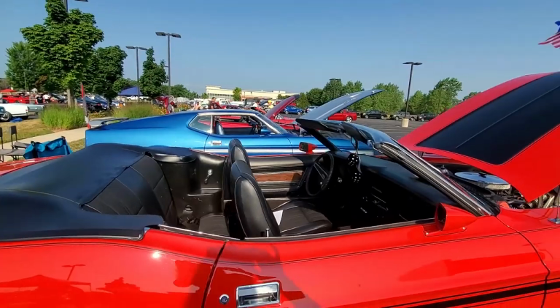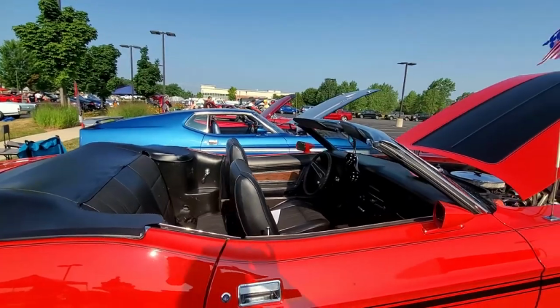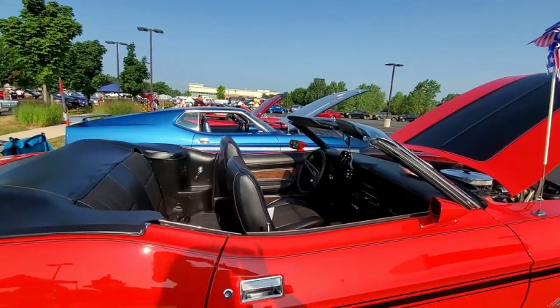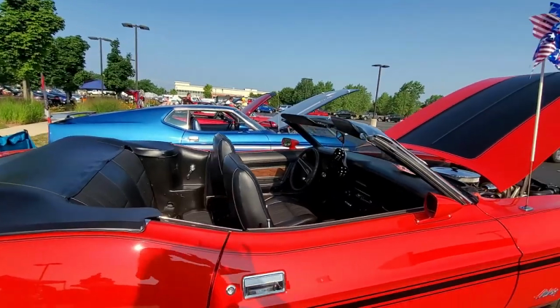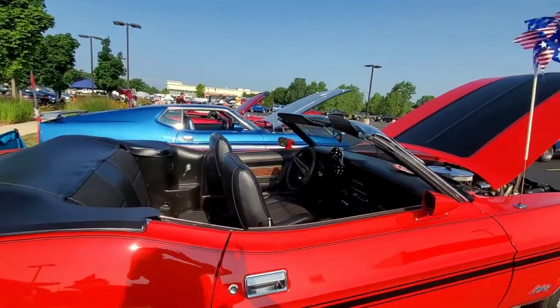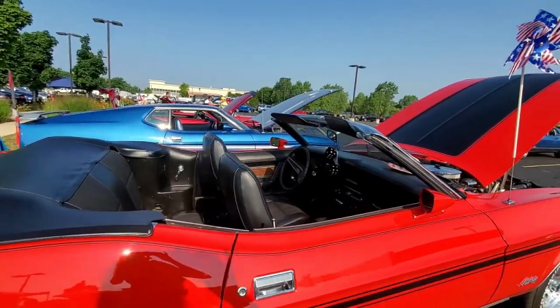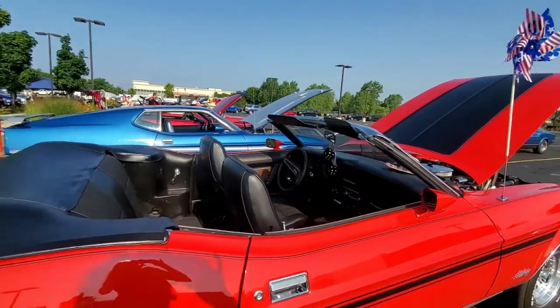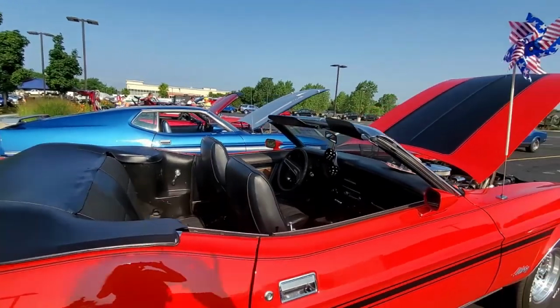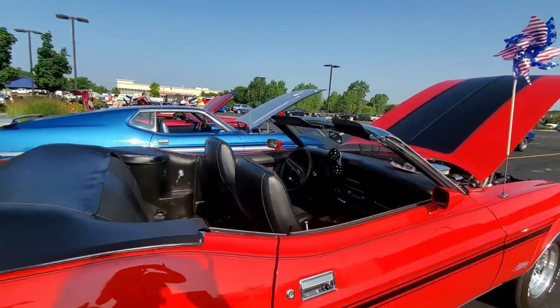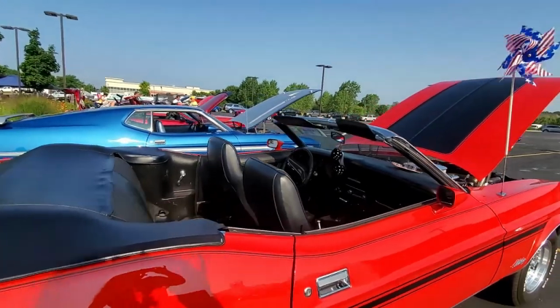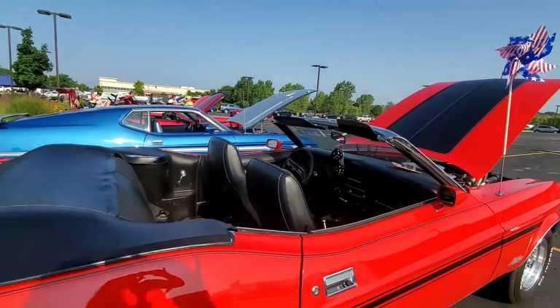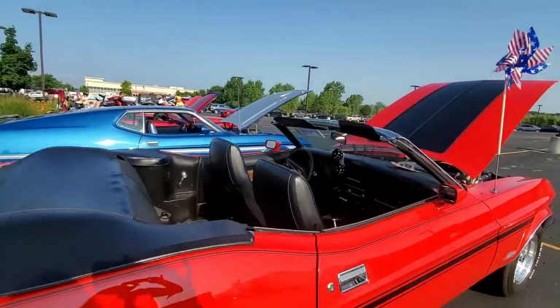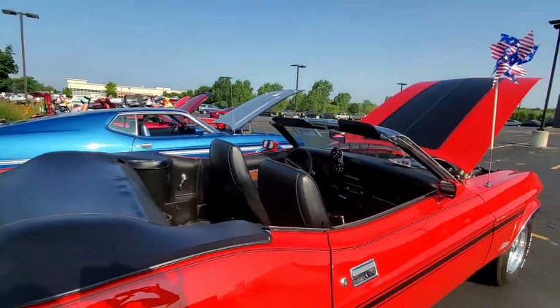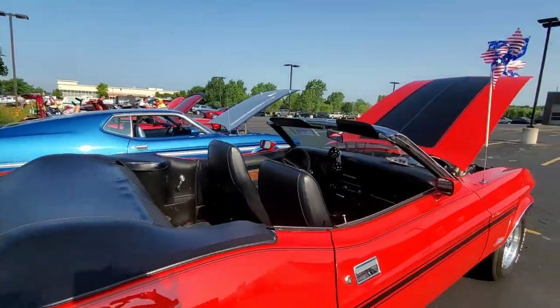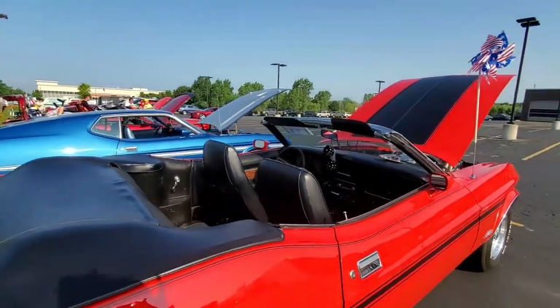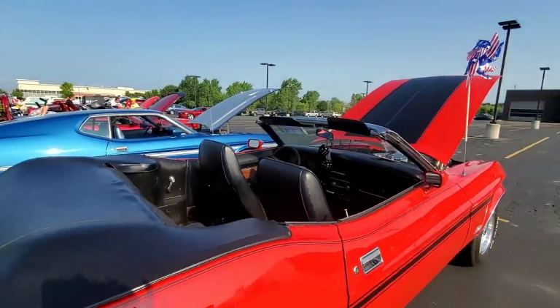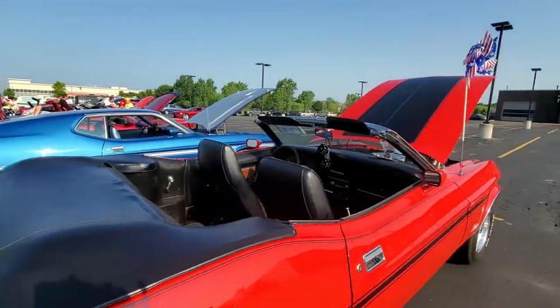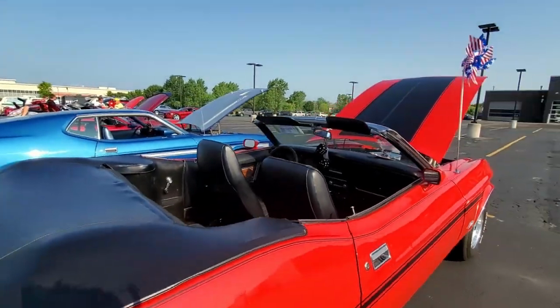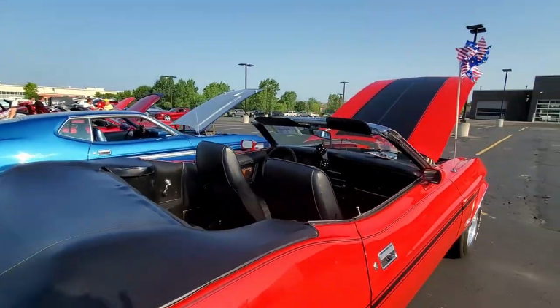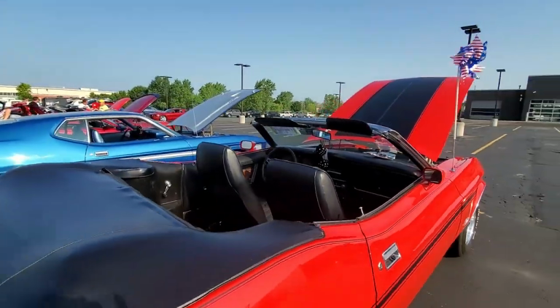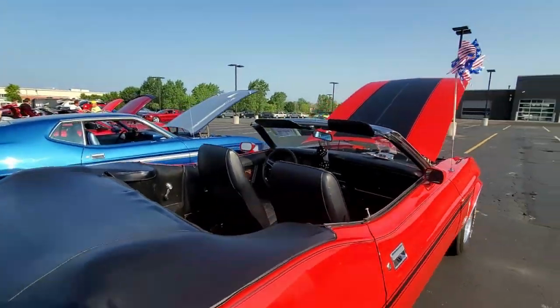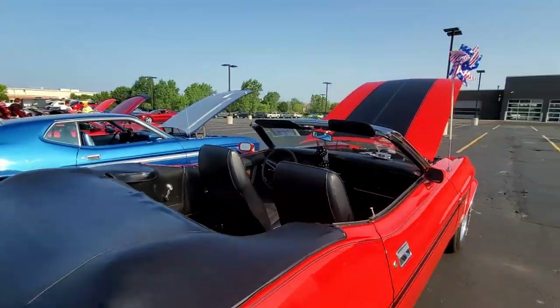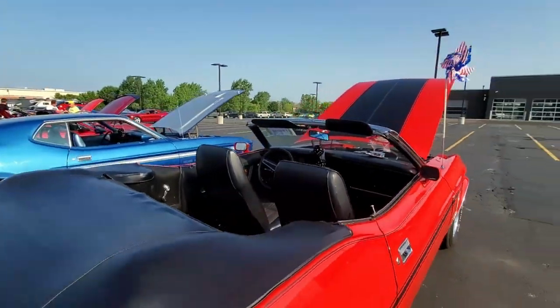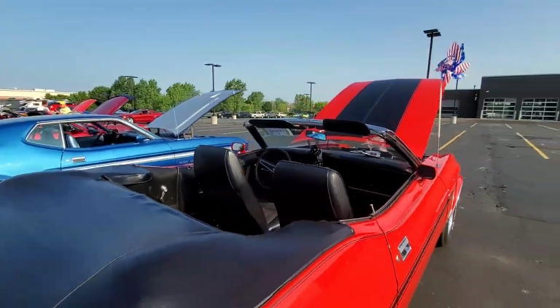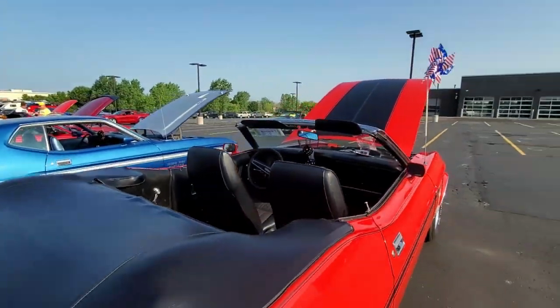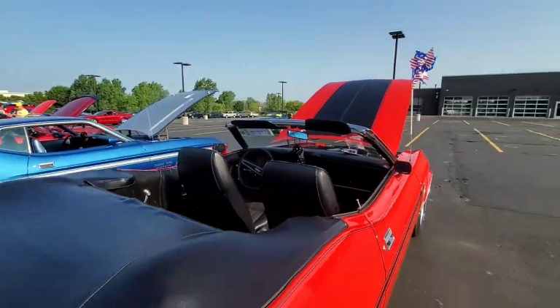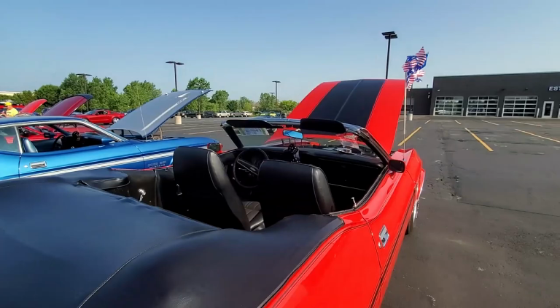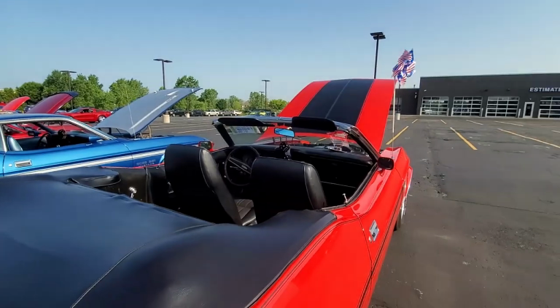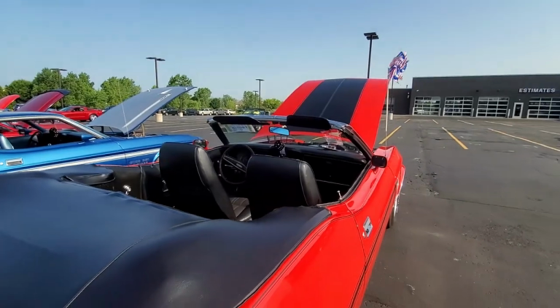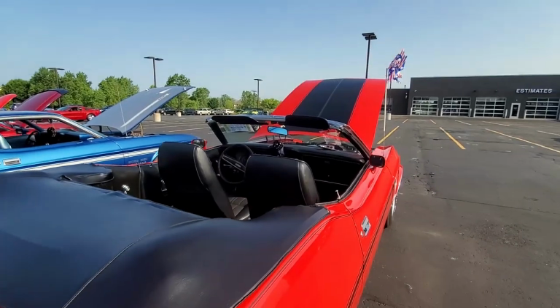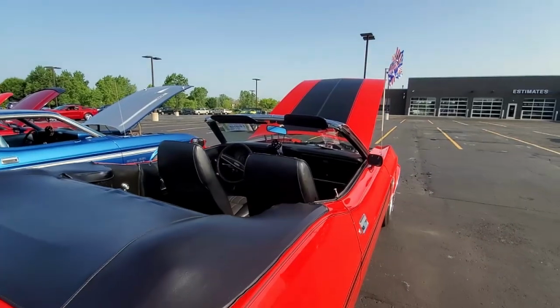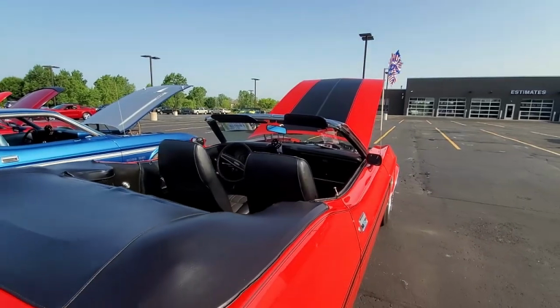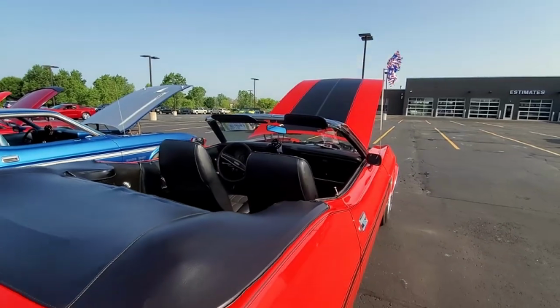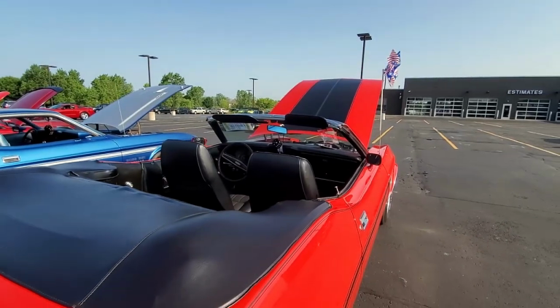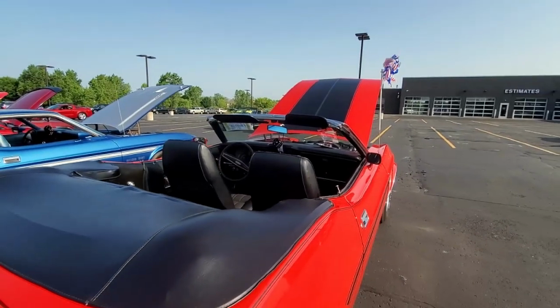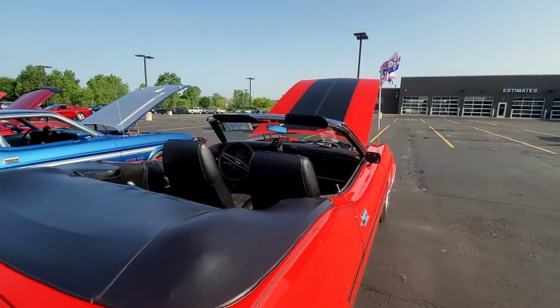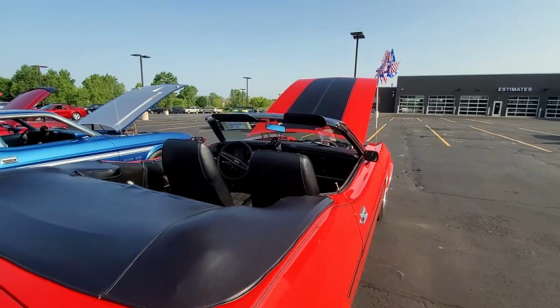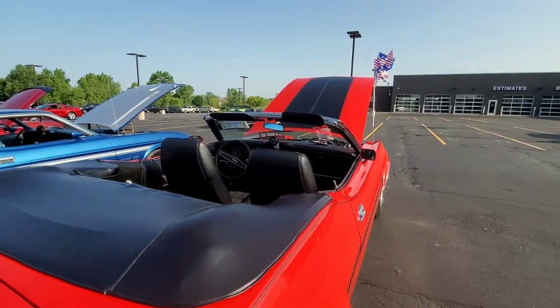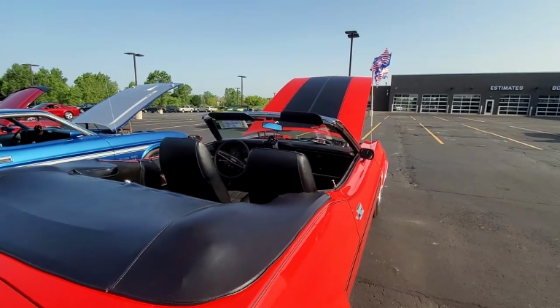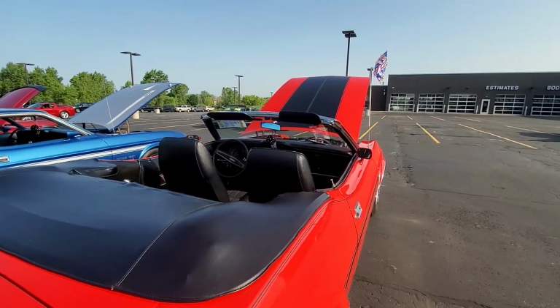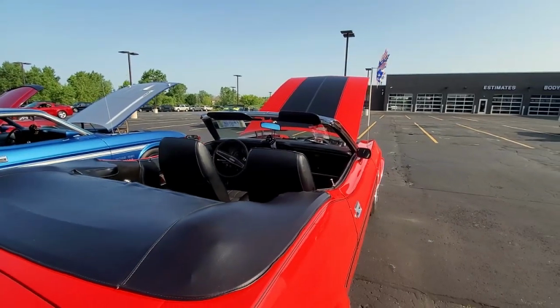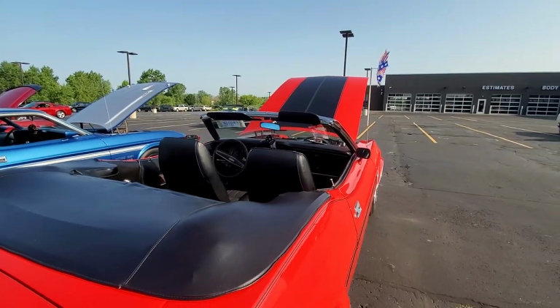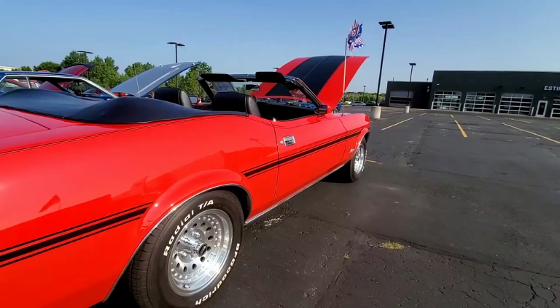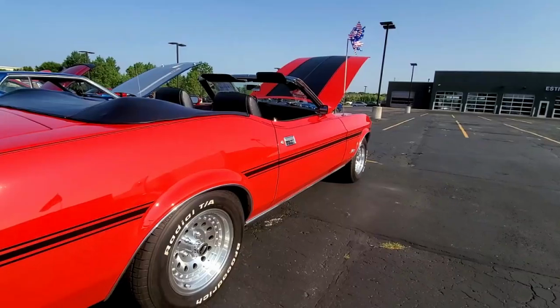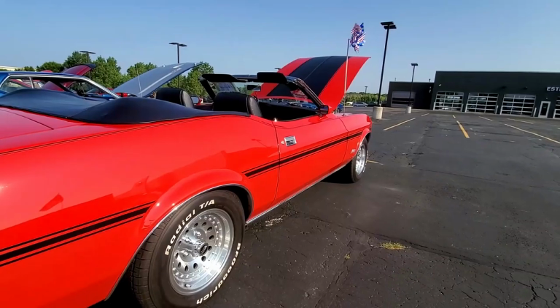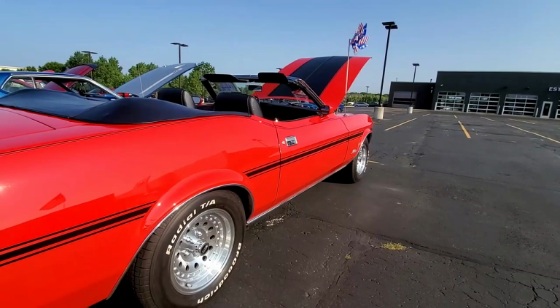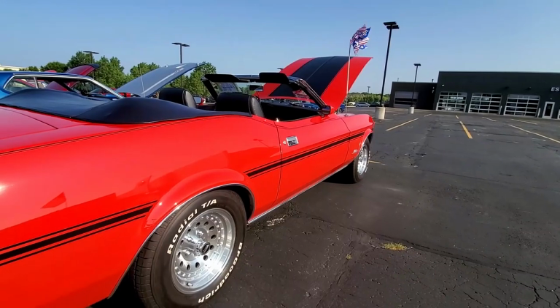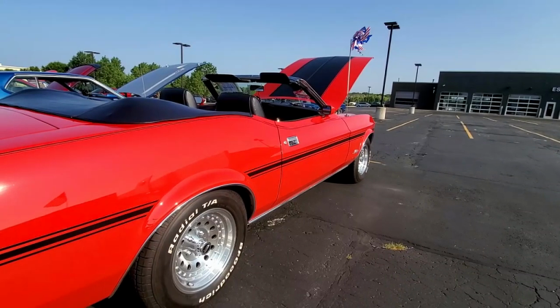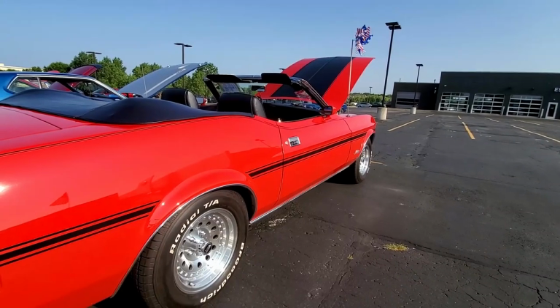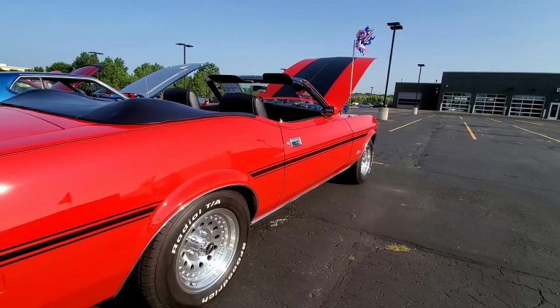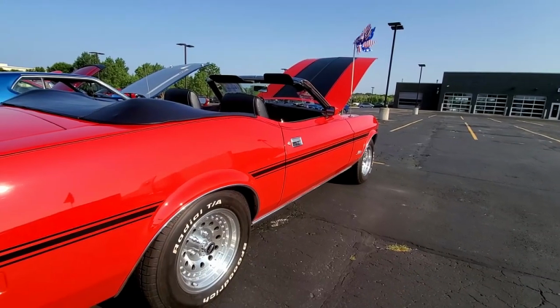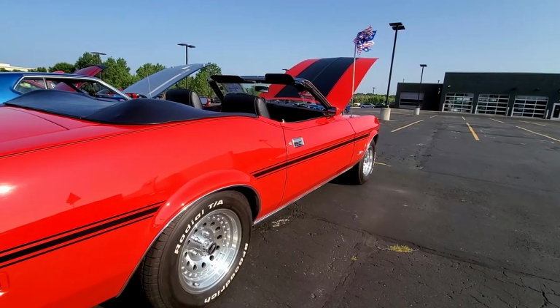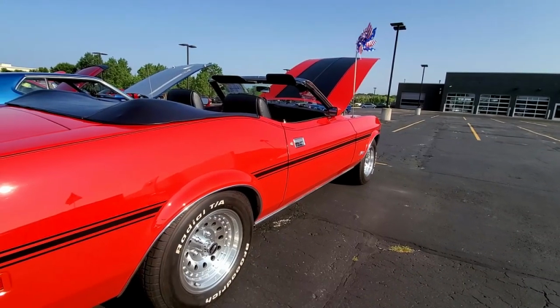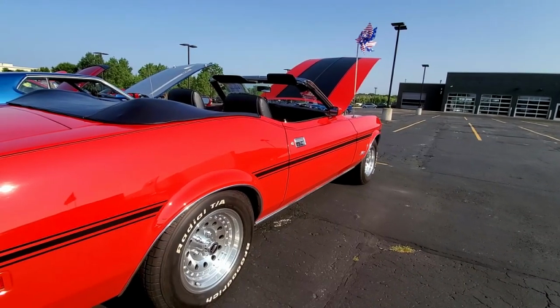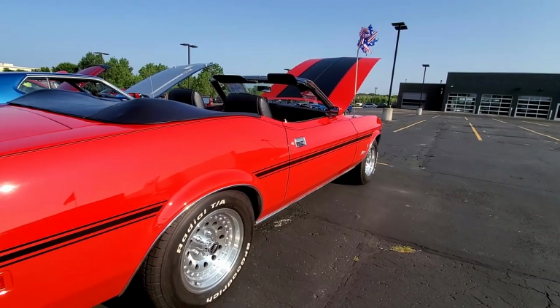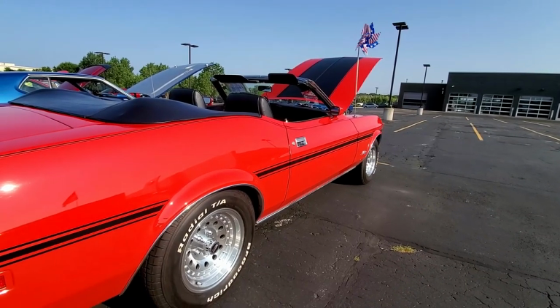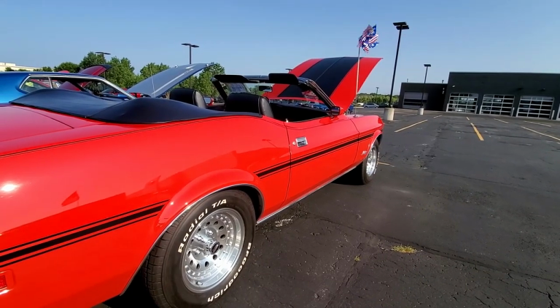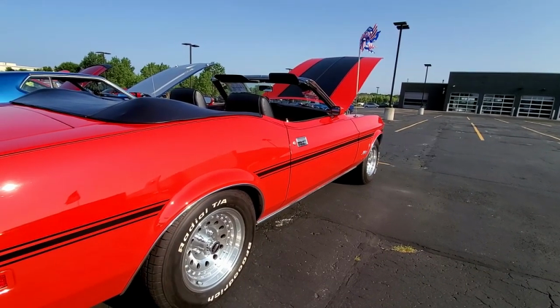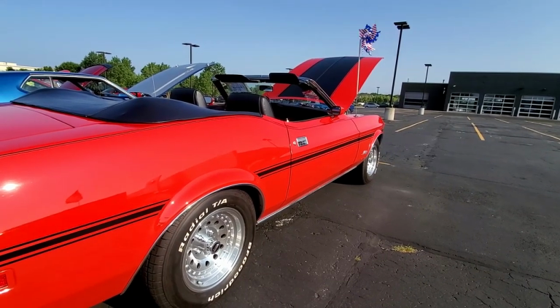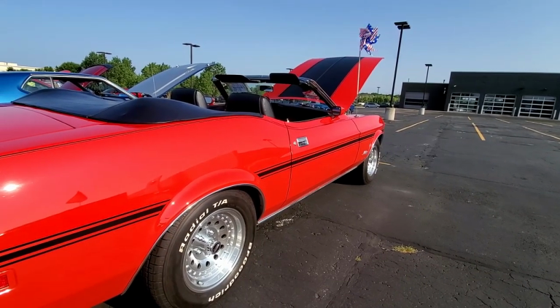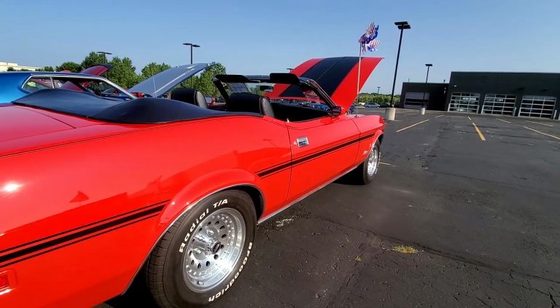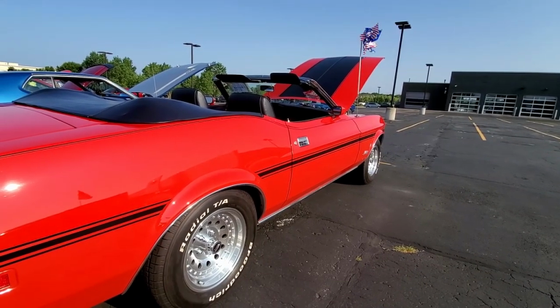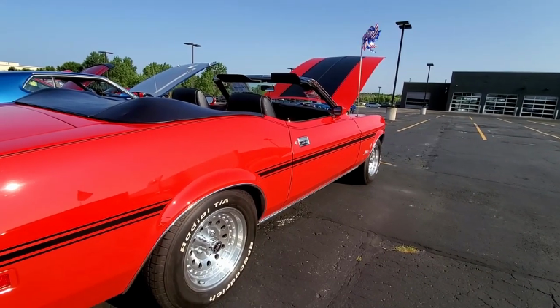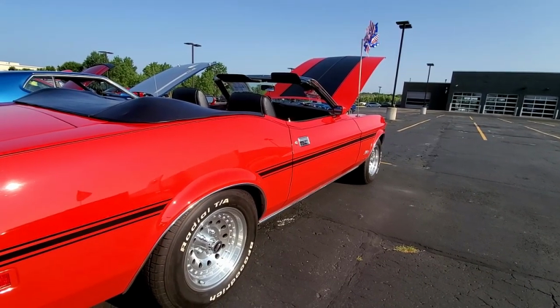1973 was the last year of the first generation Mustang and the last convertible for almost a decade.